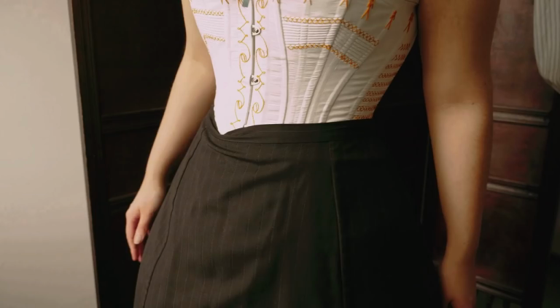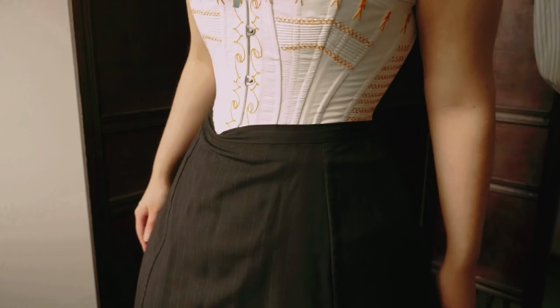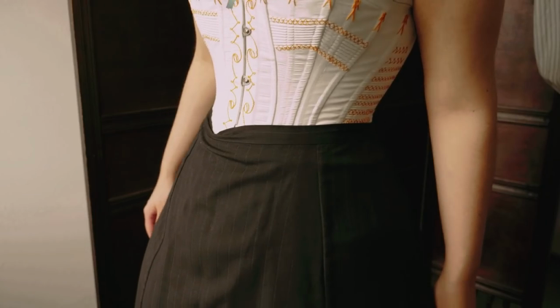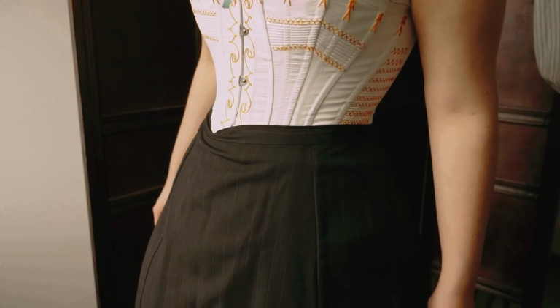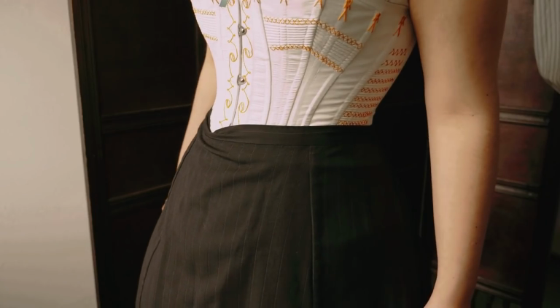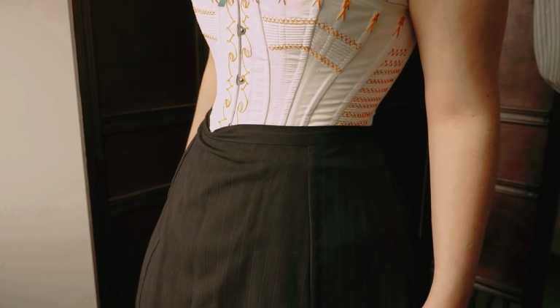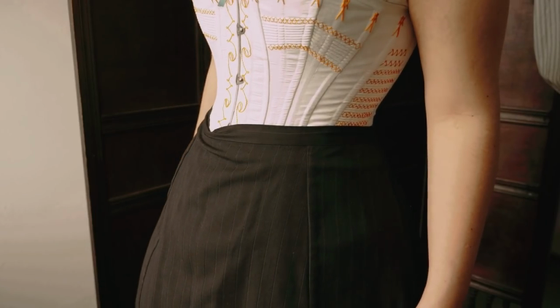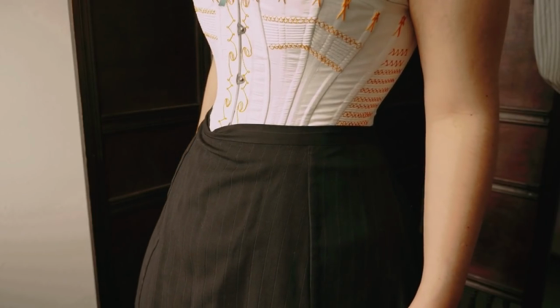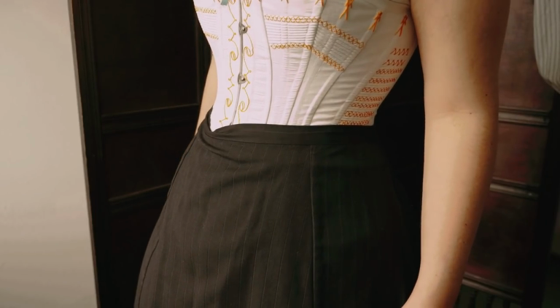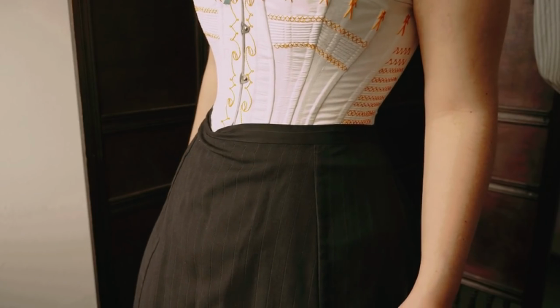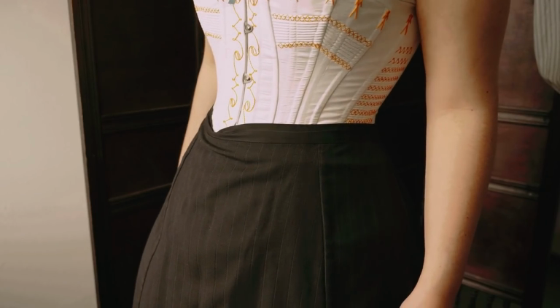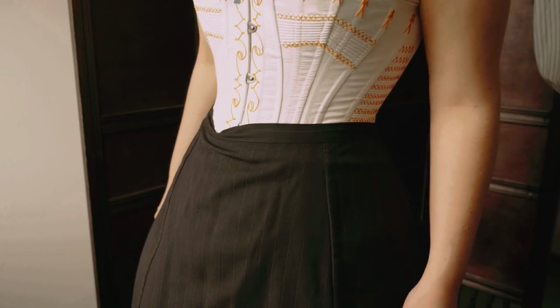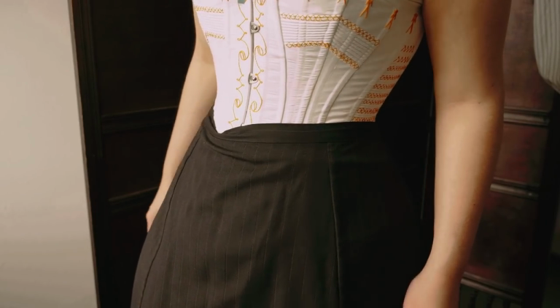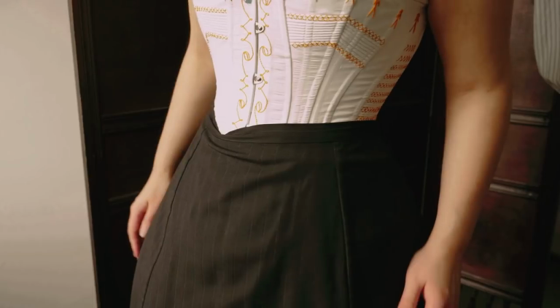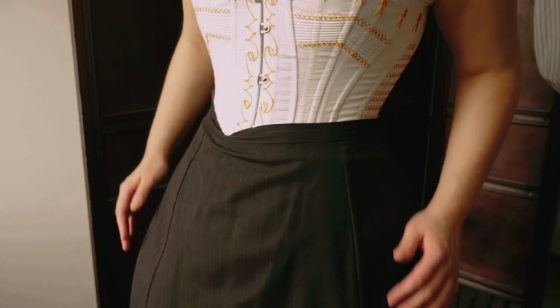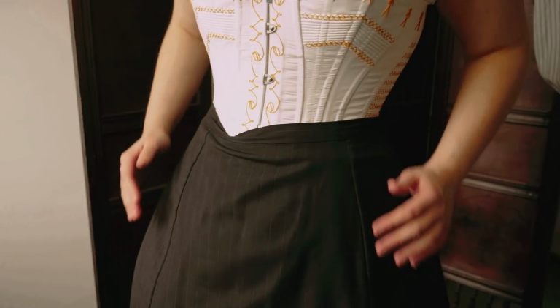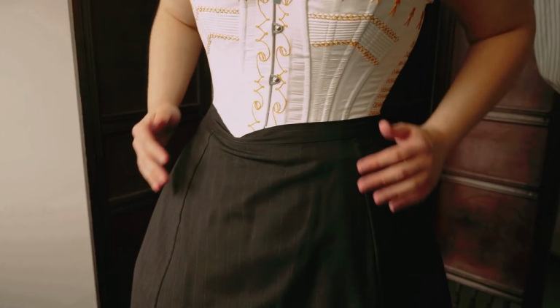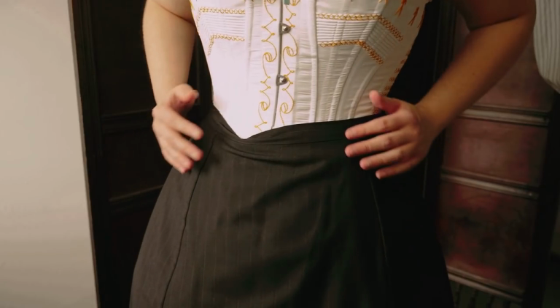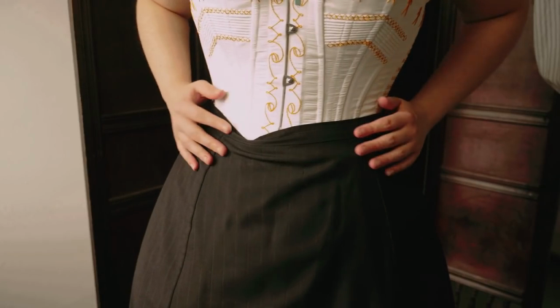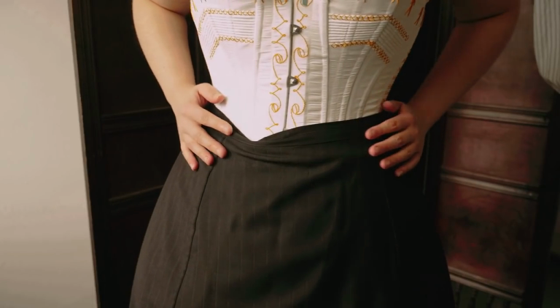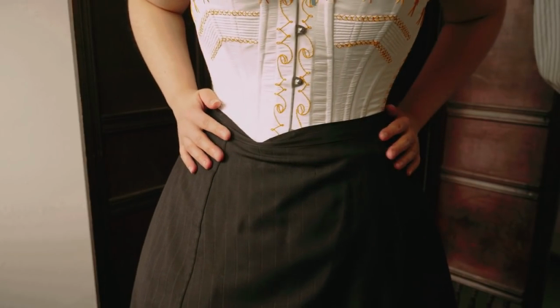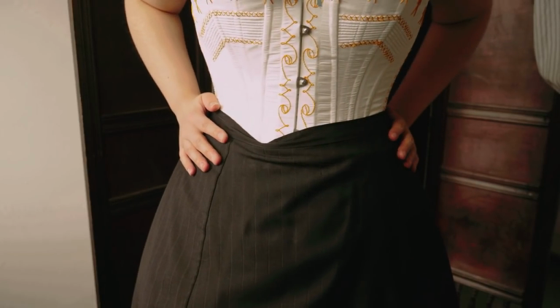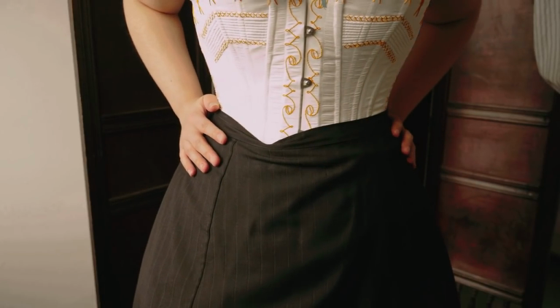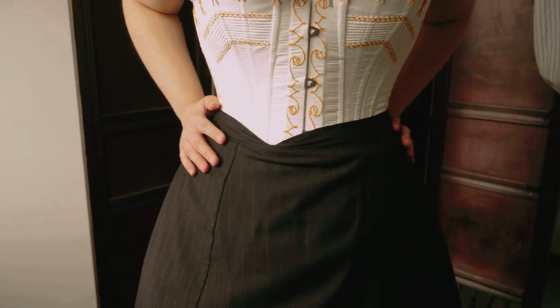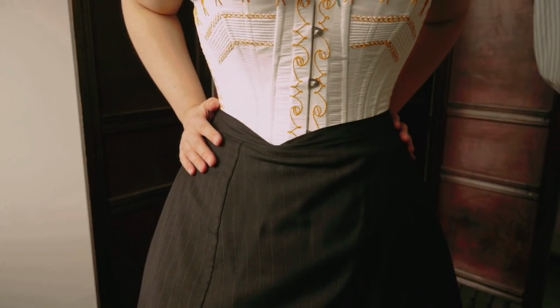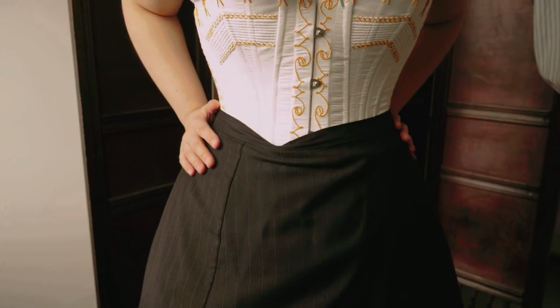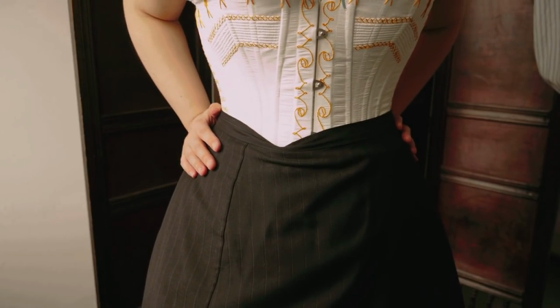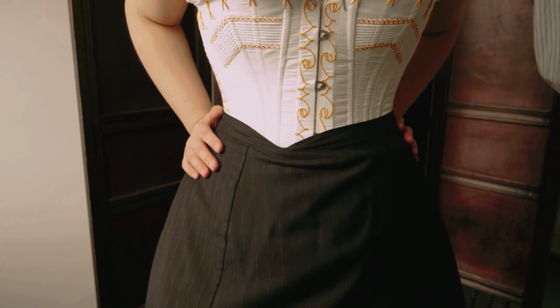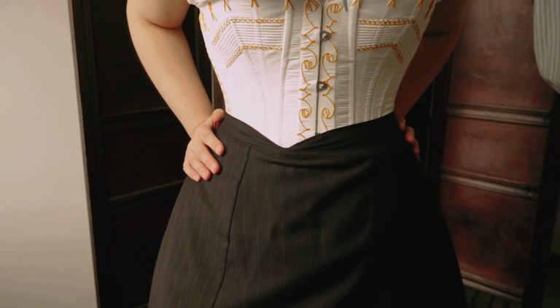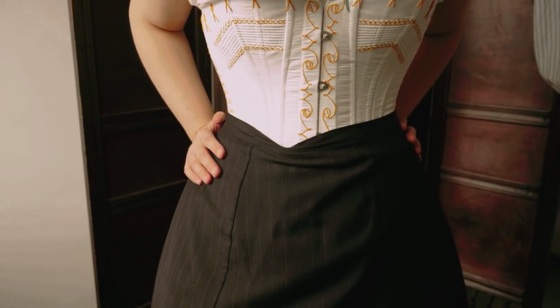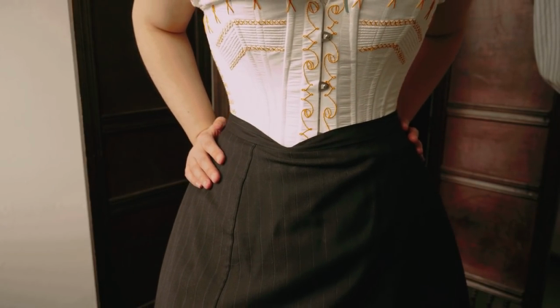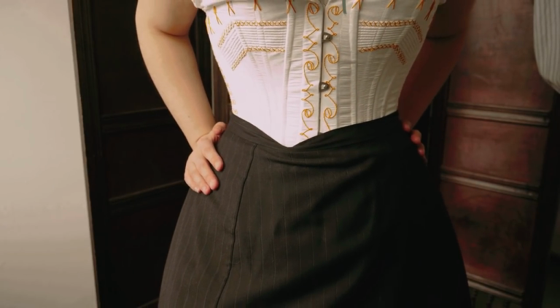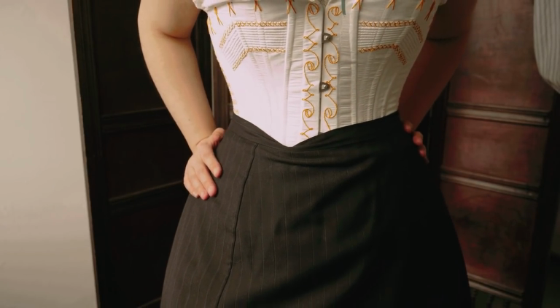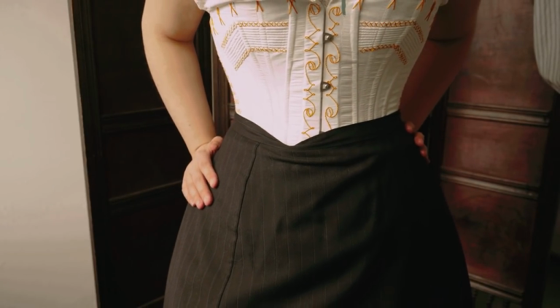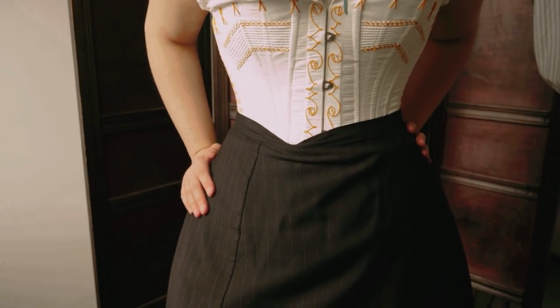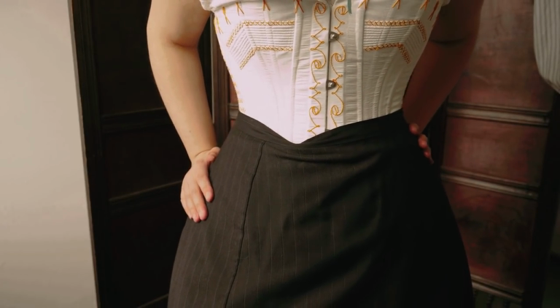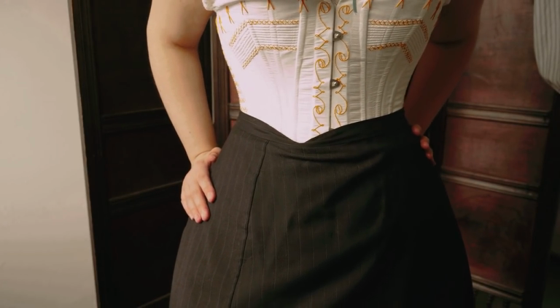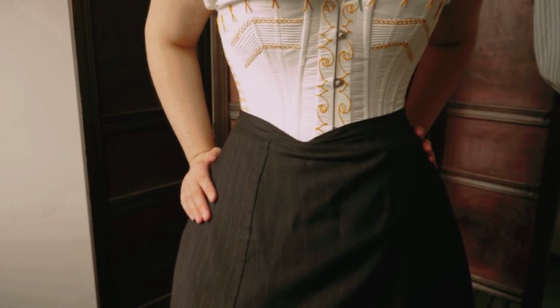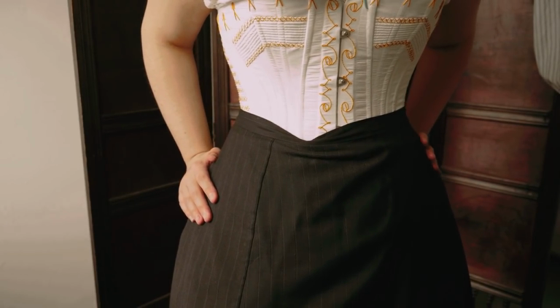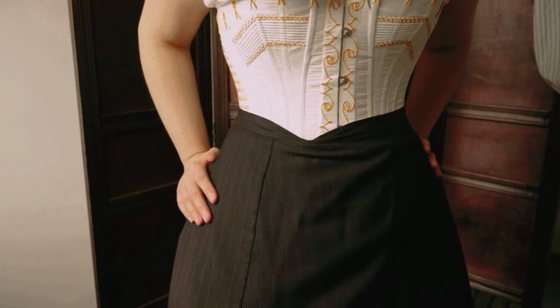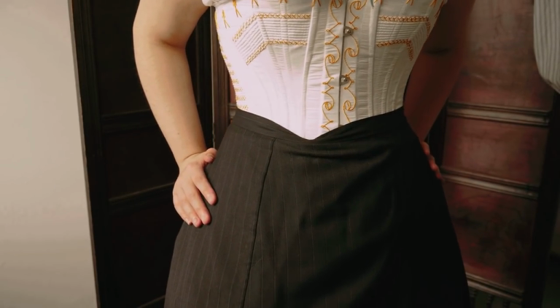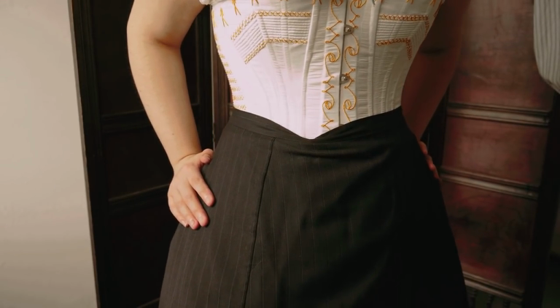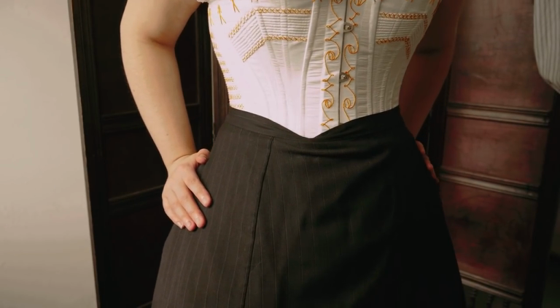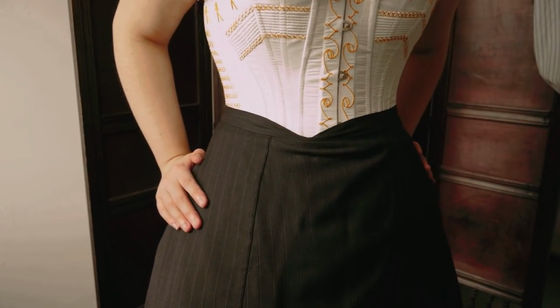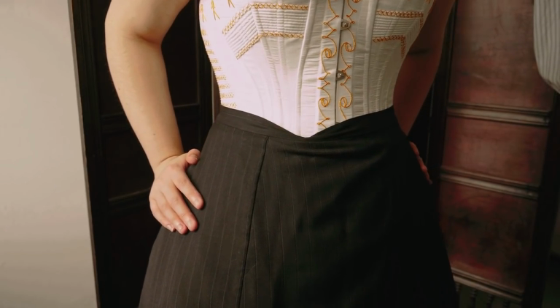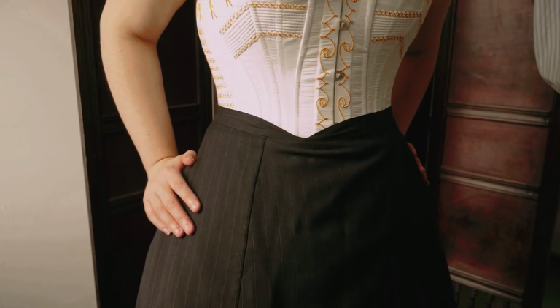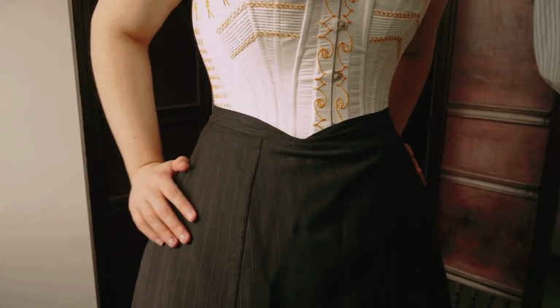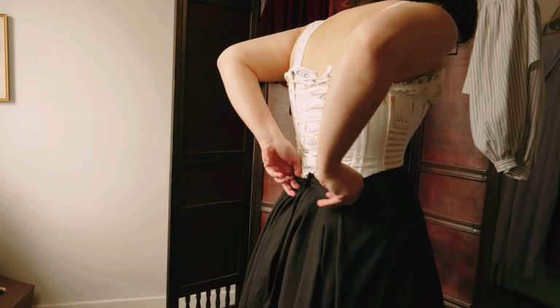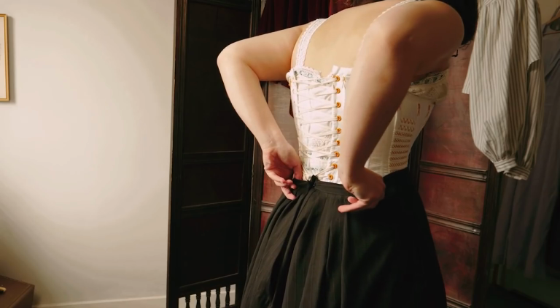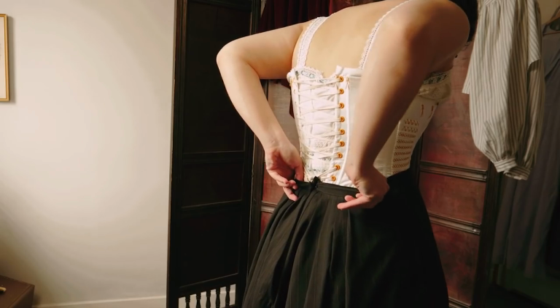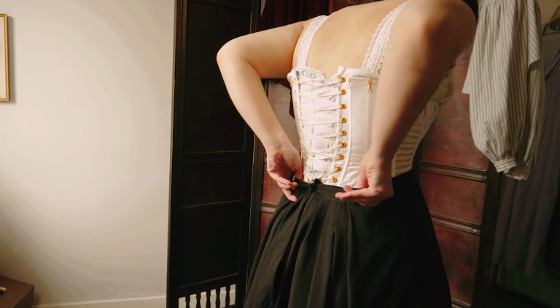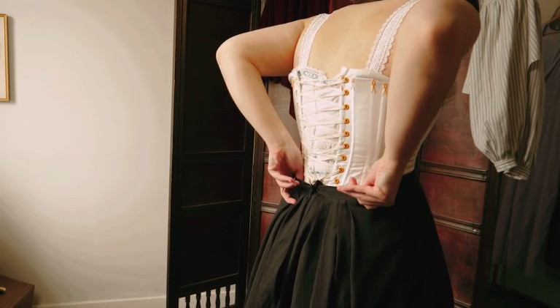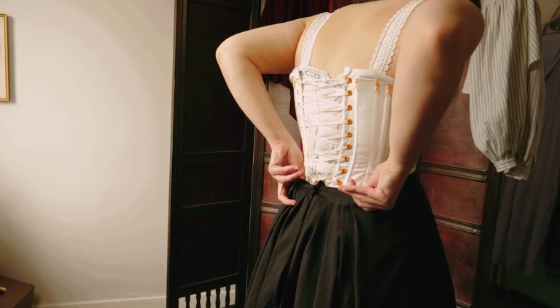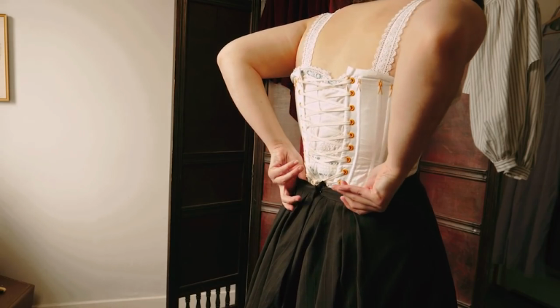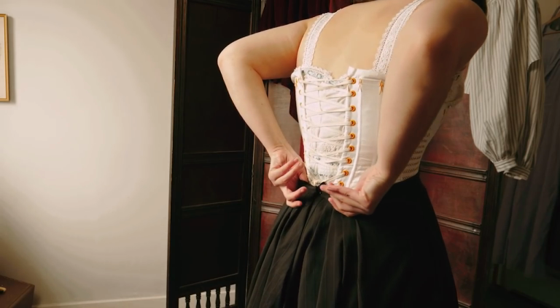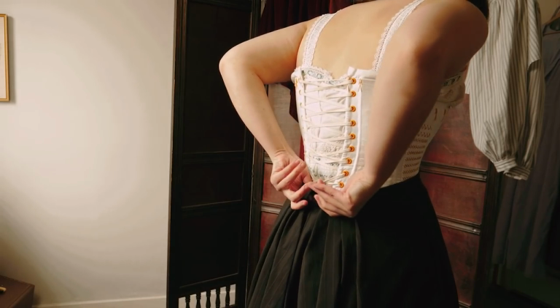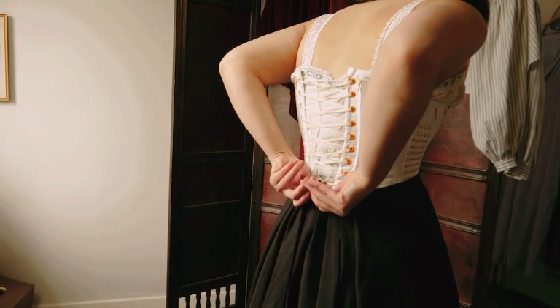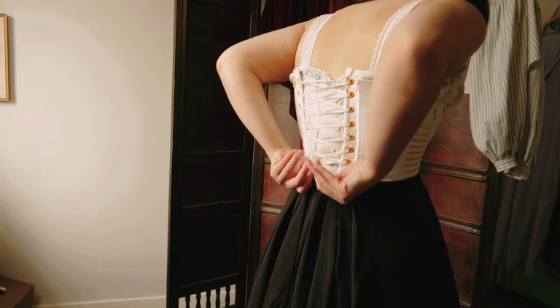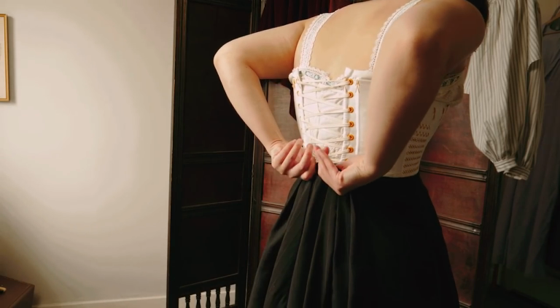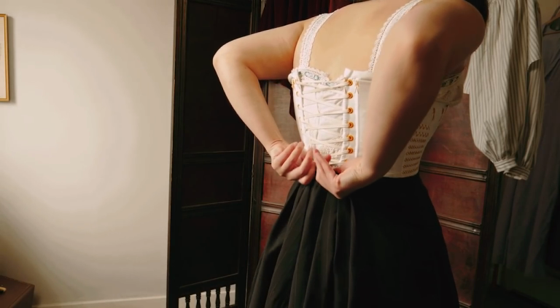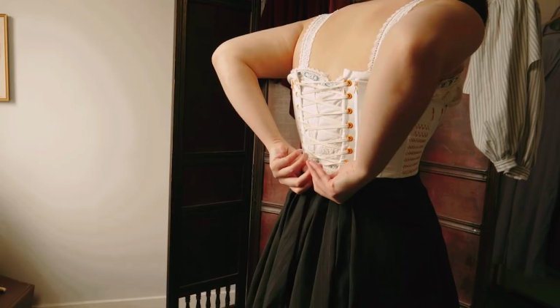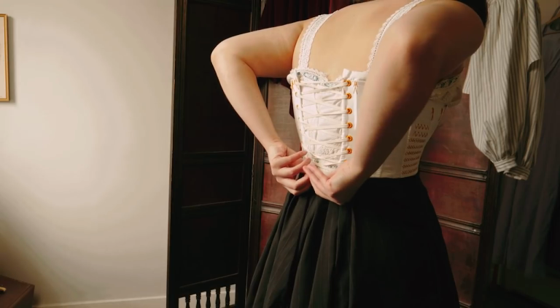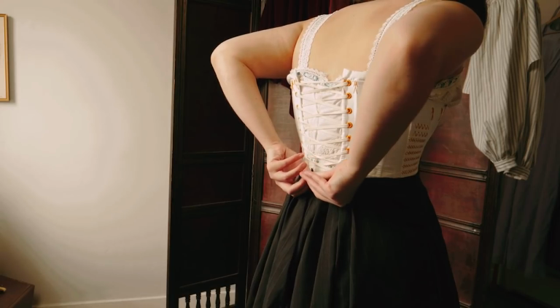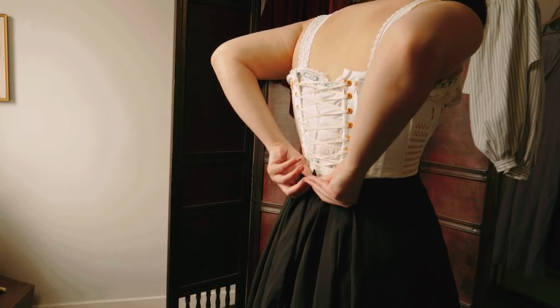And here is my corset in skirts post following this advice. Just for fun, here is how I would normally put on my corset.